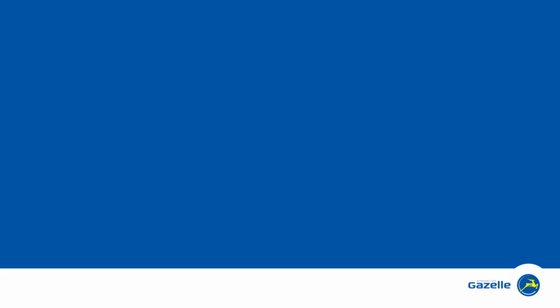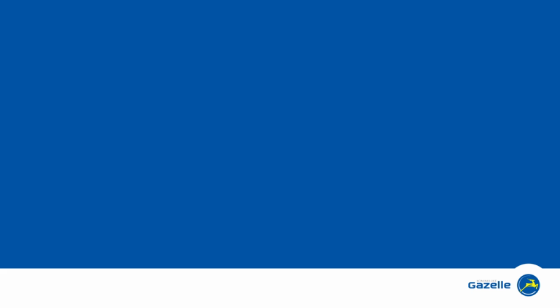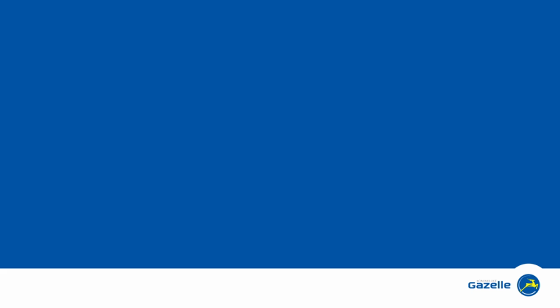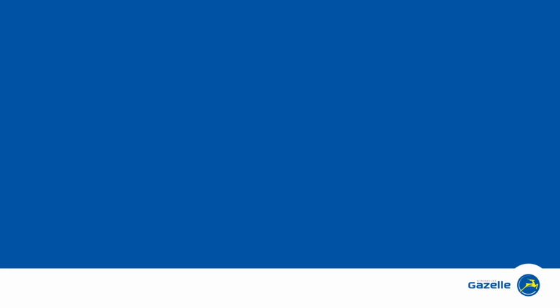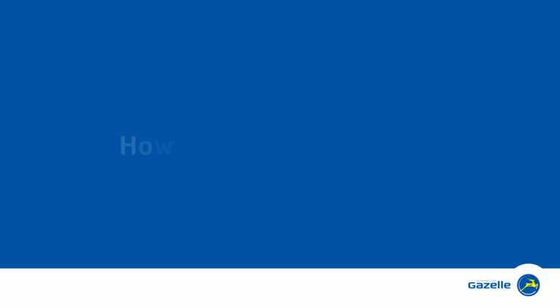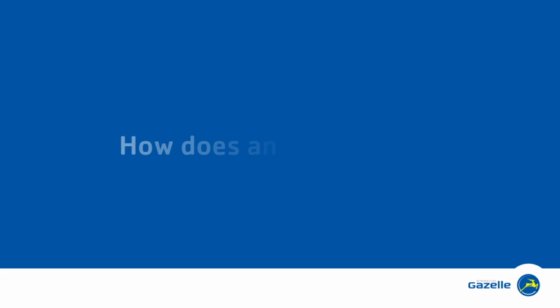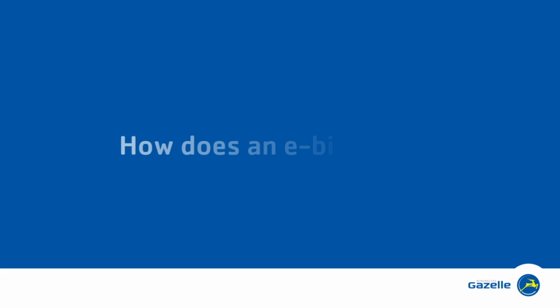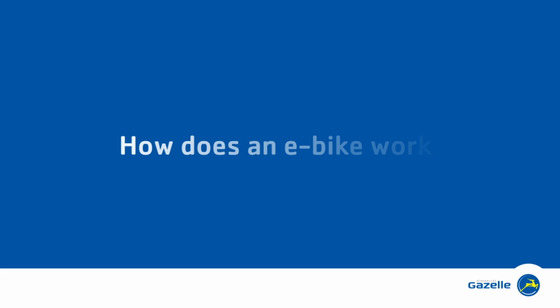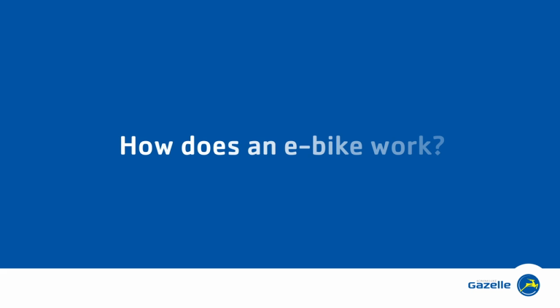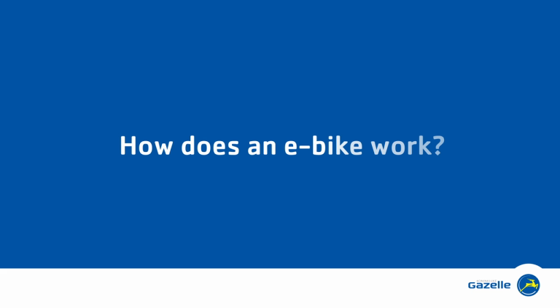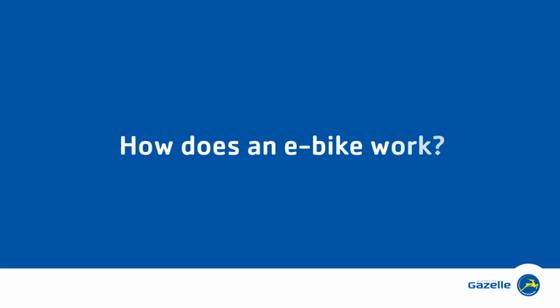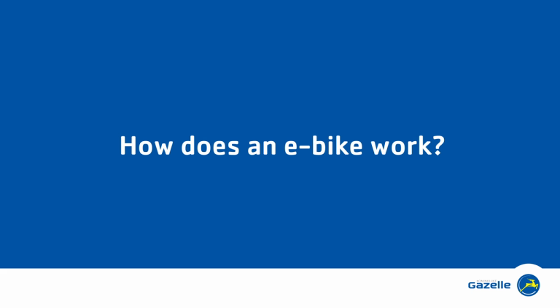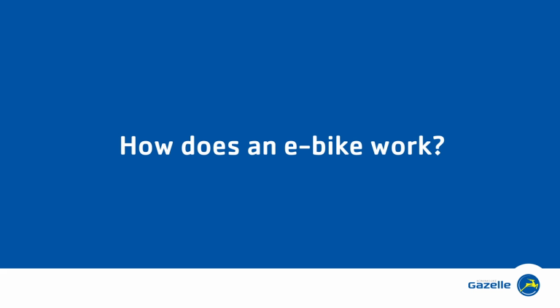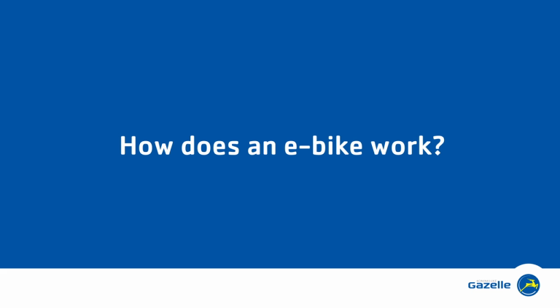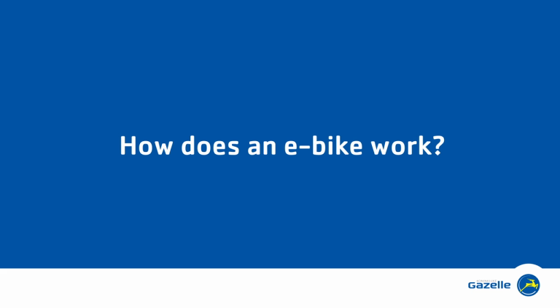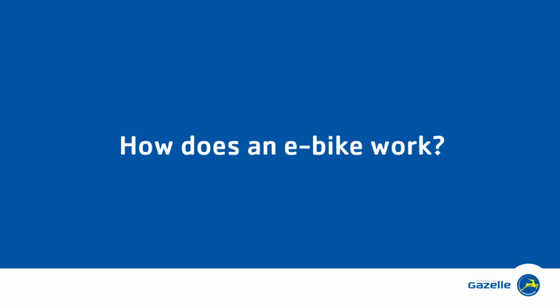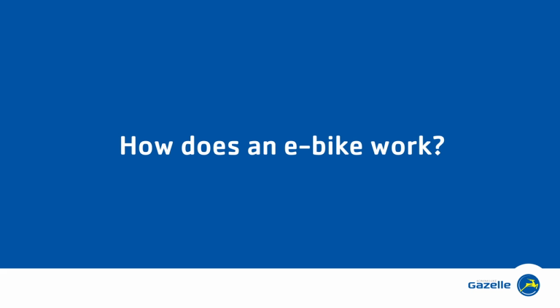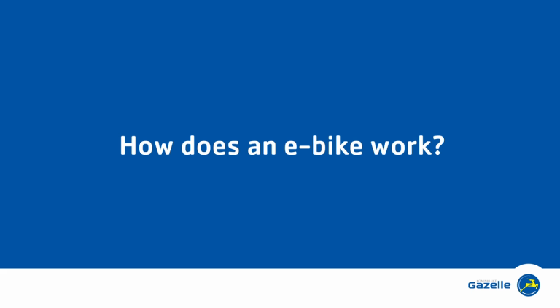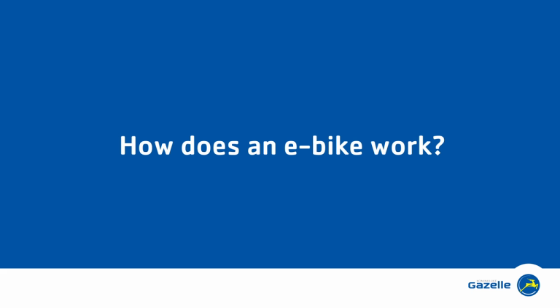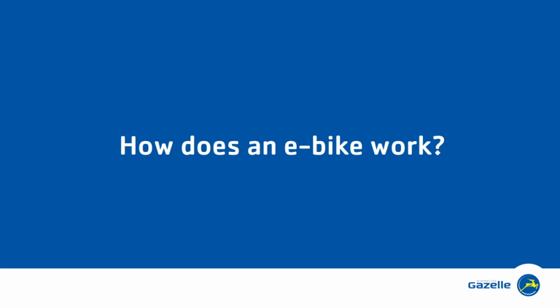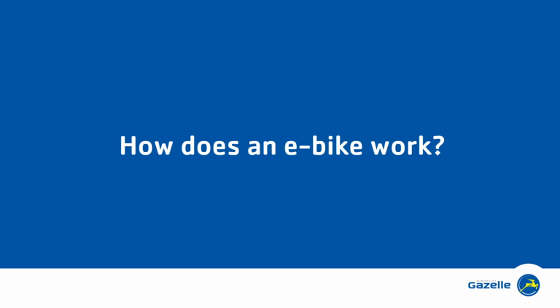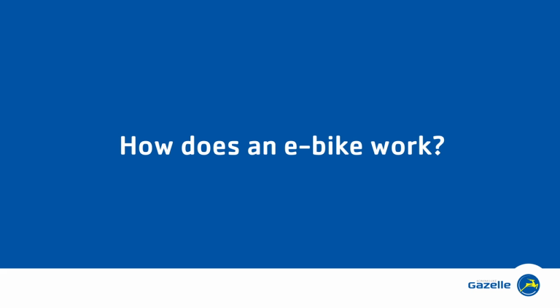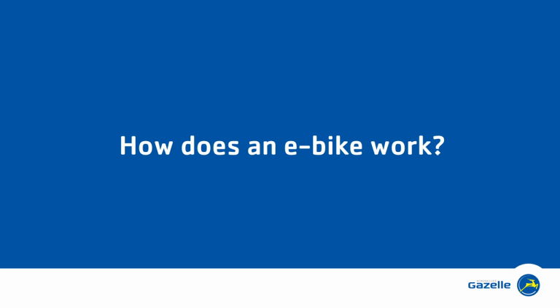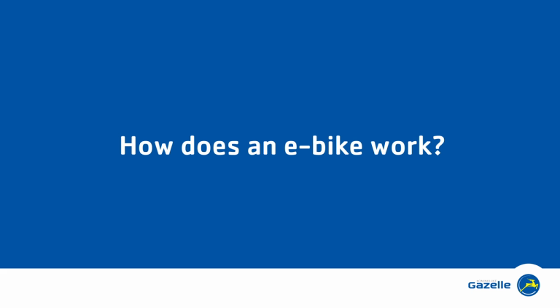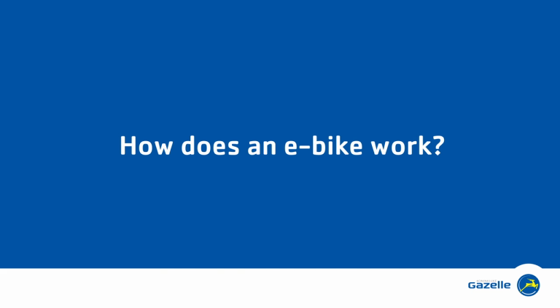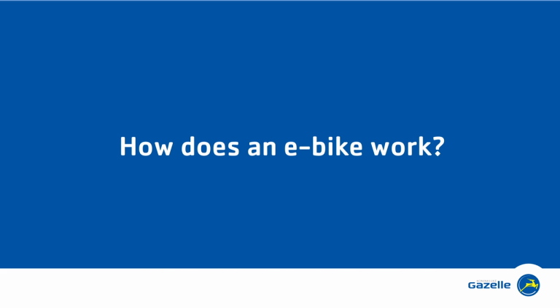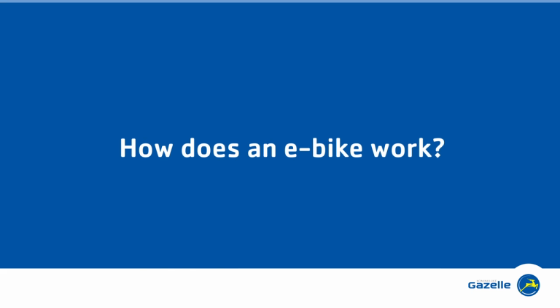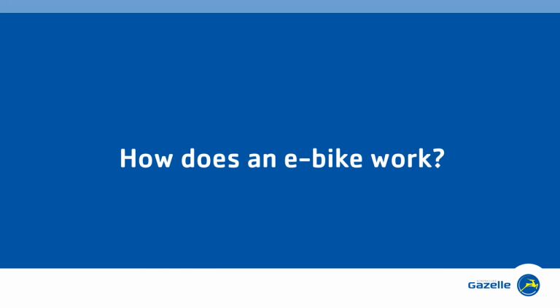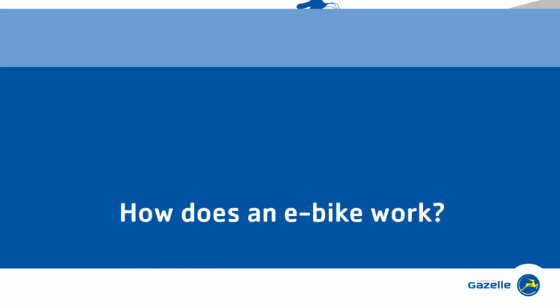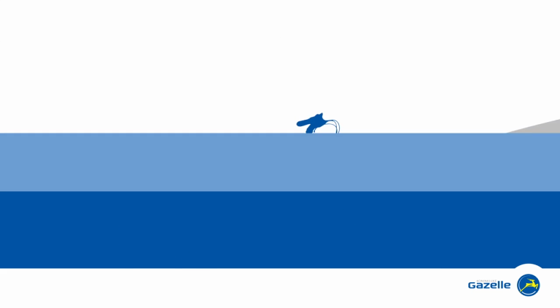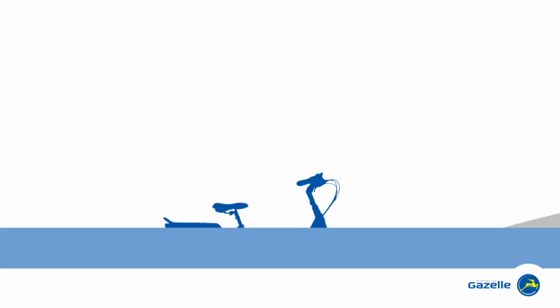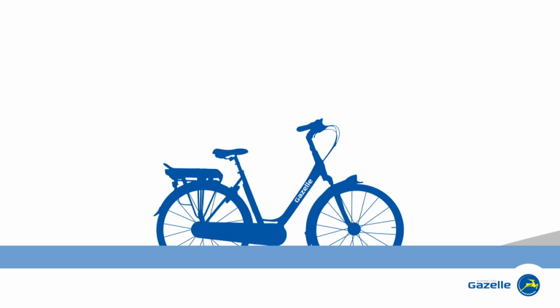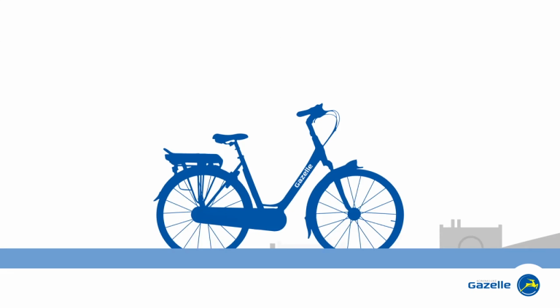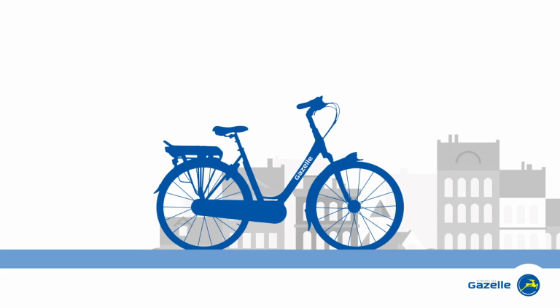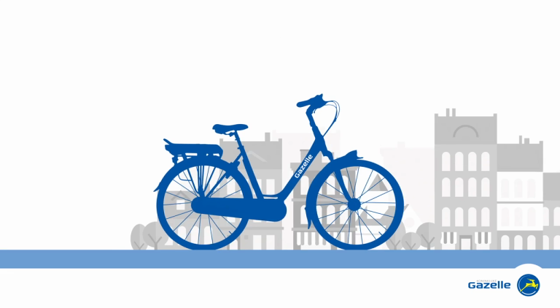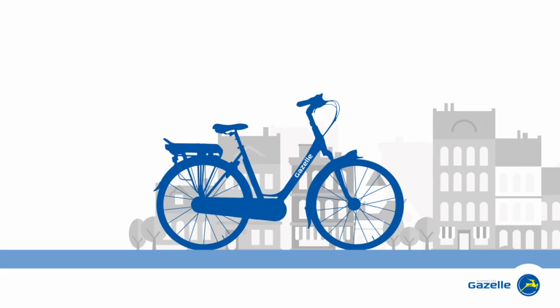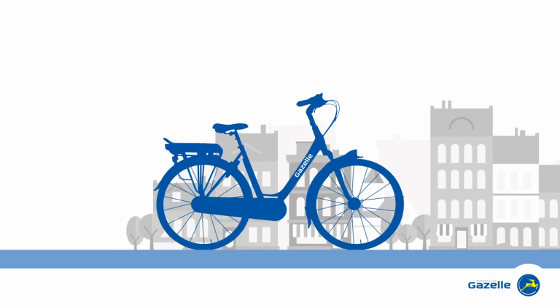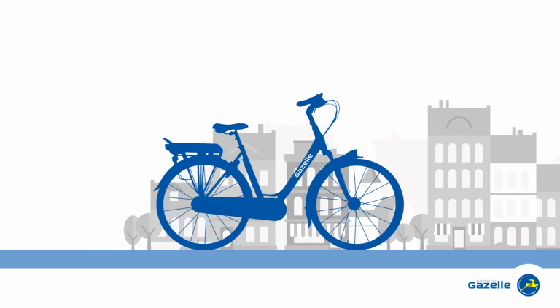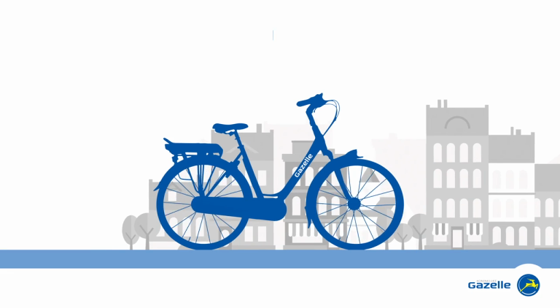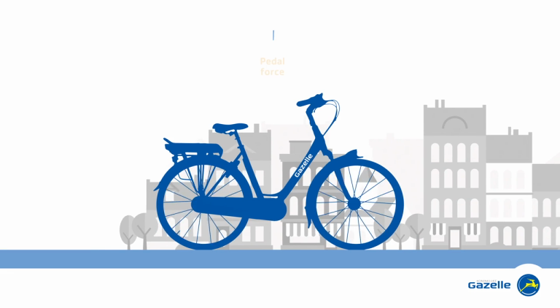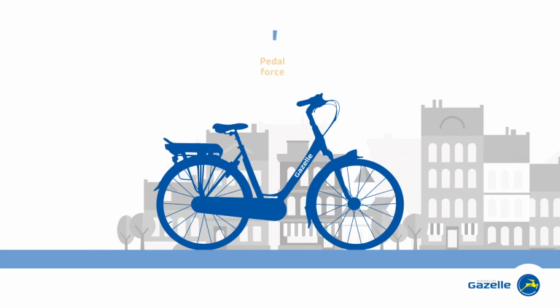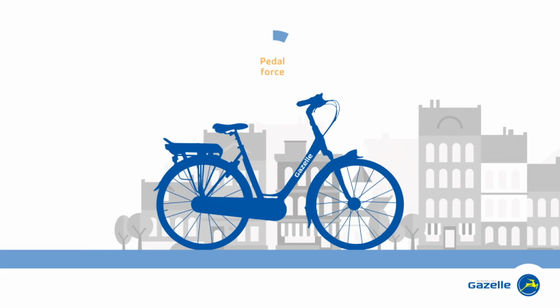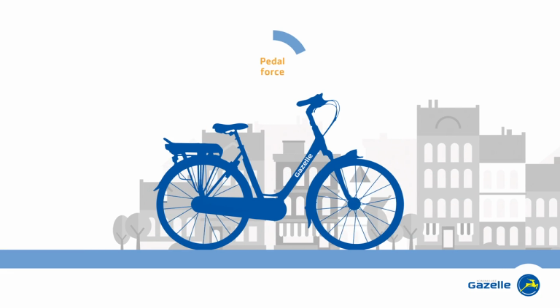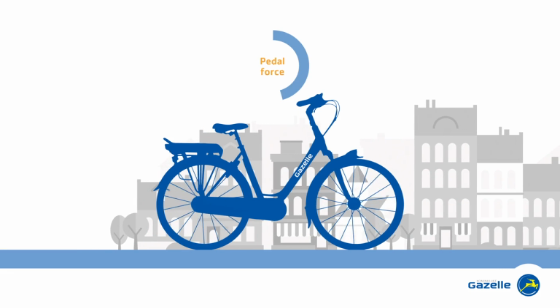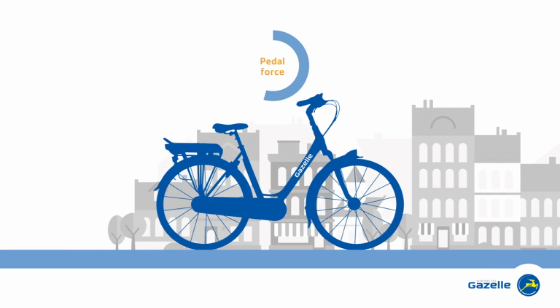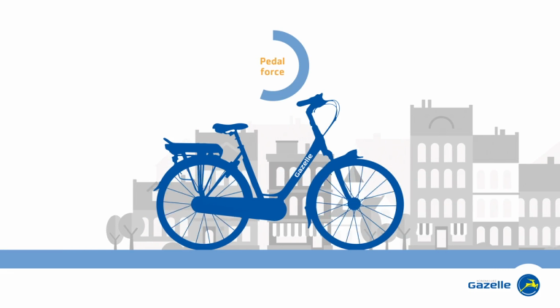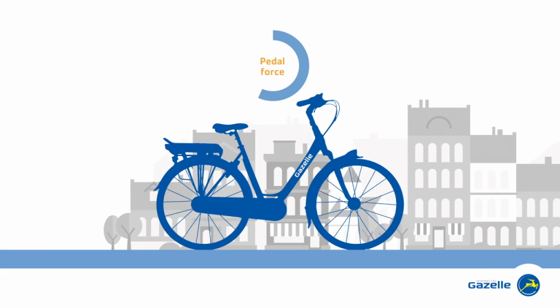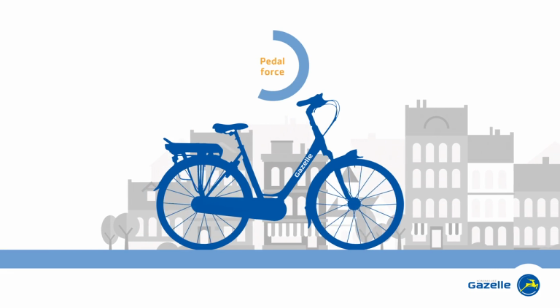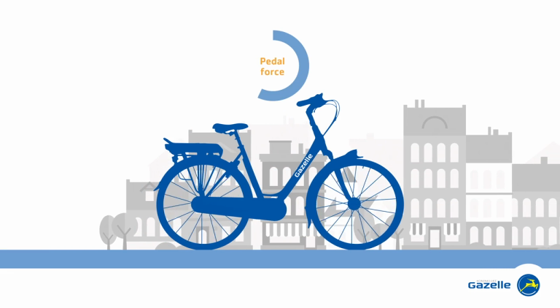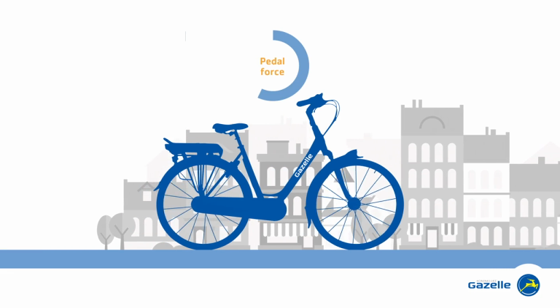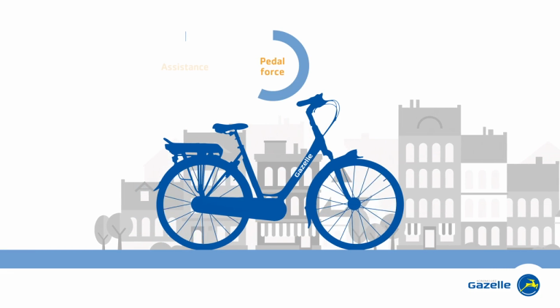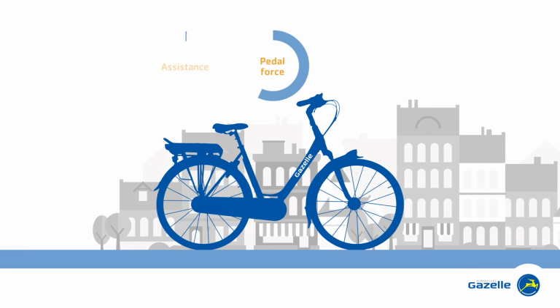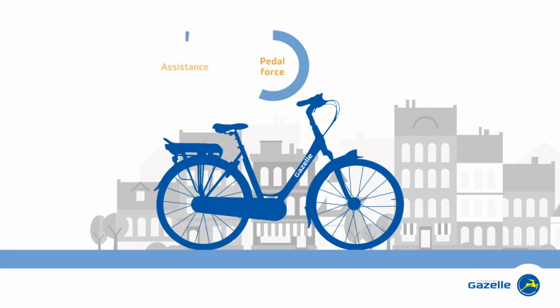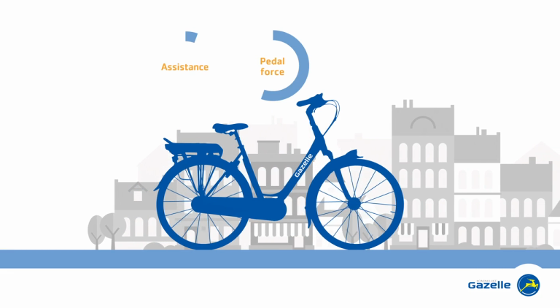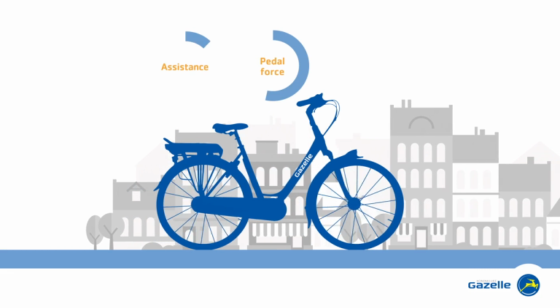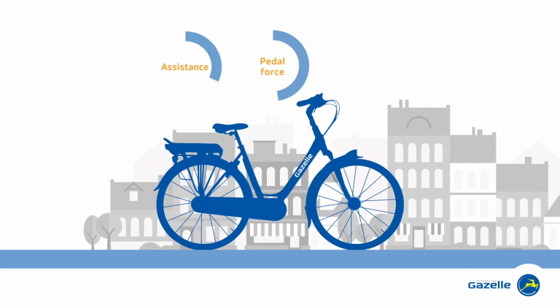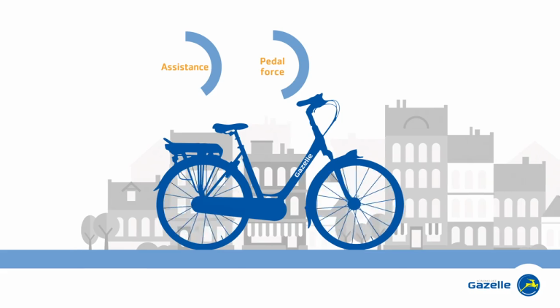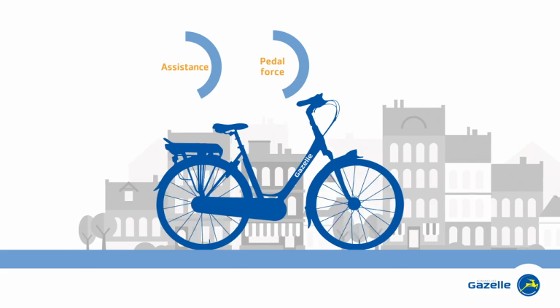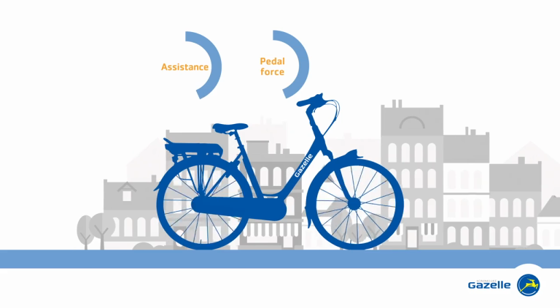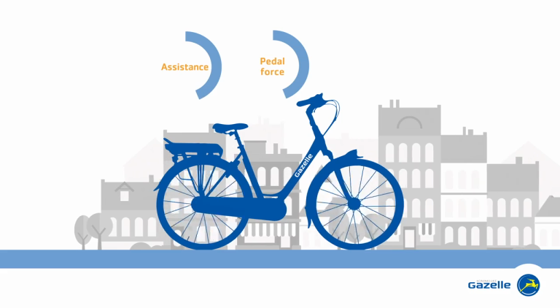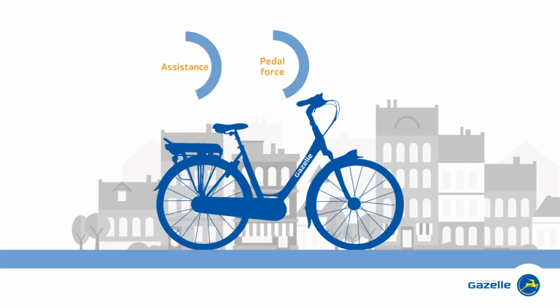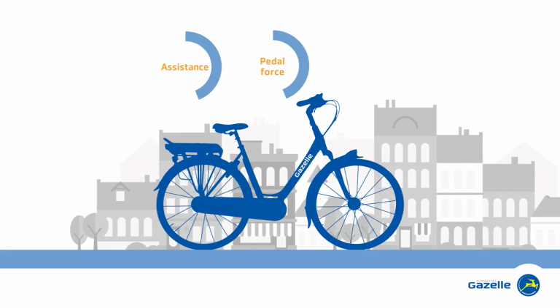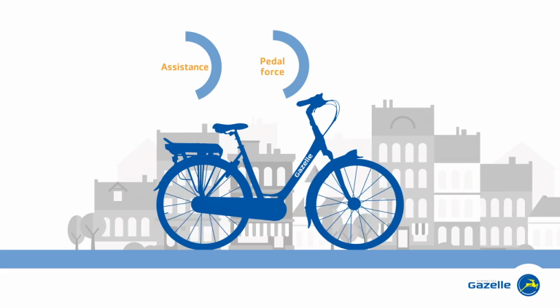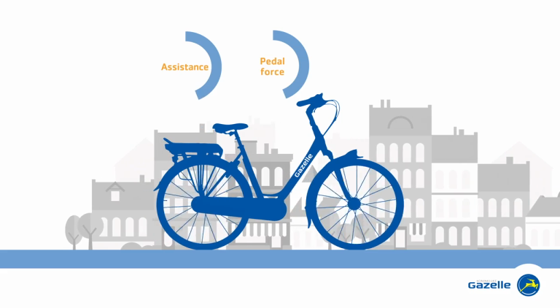How does an e-bike work? An e-bike combines your own effort with the power of an electric motor.